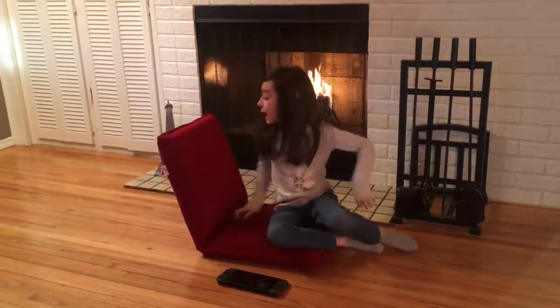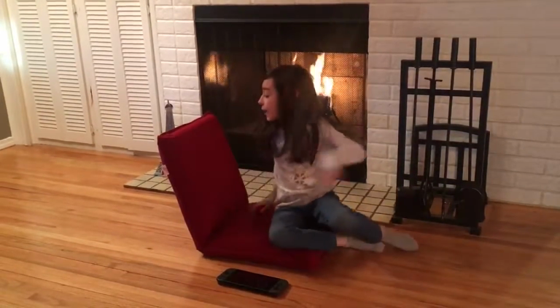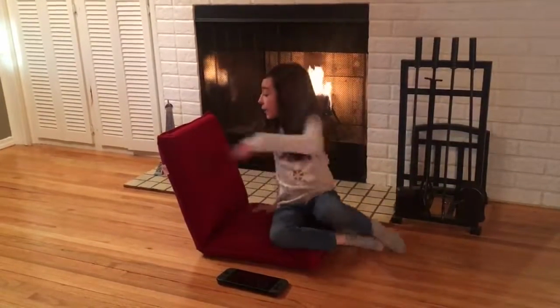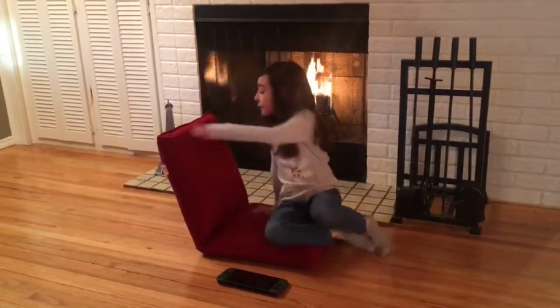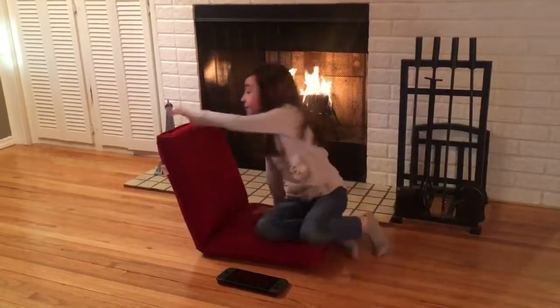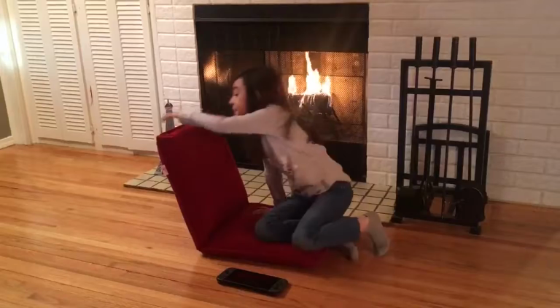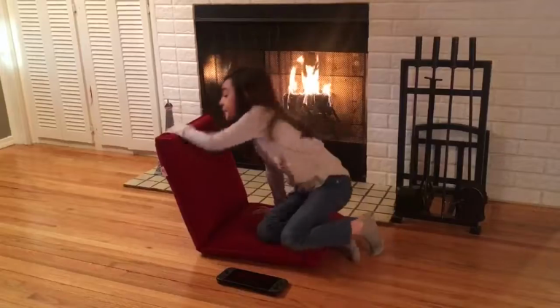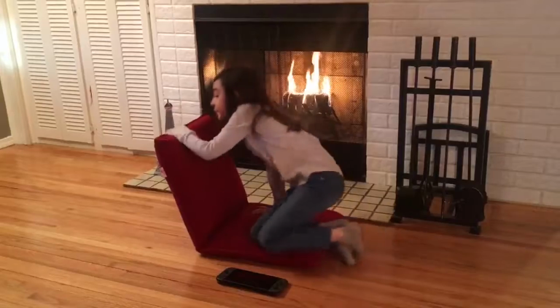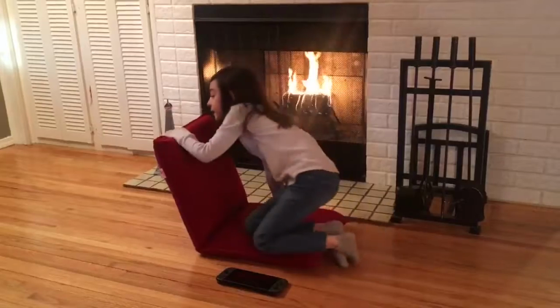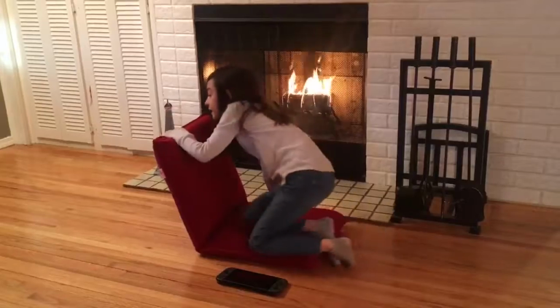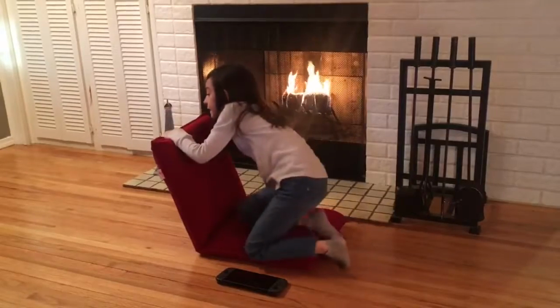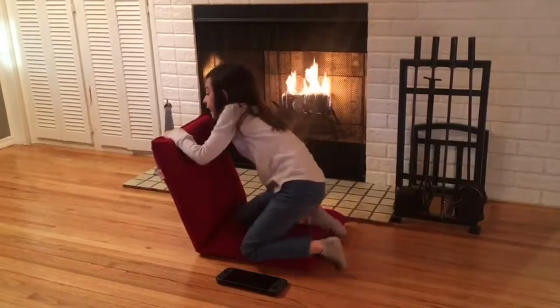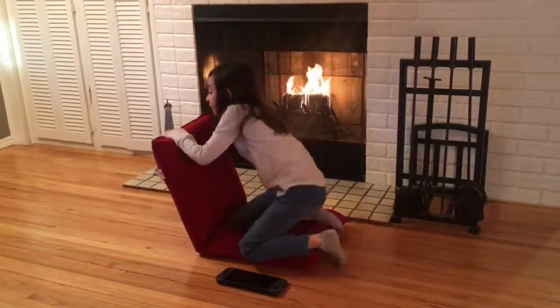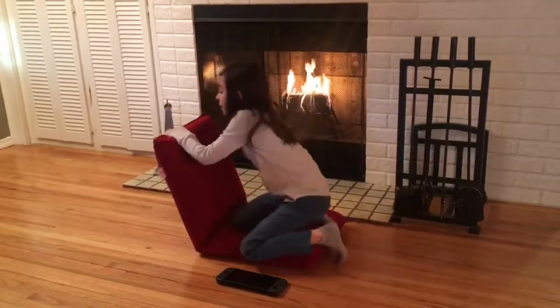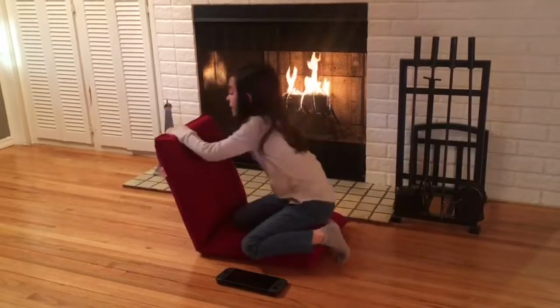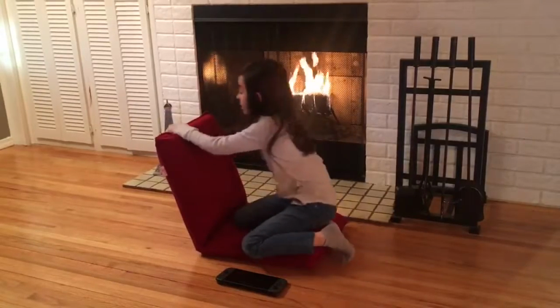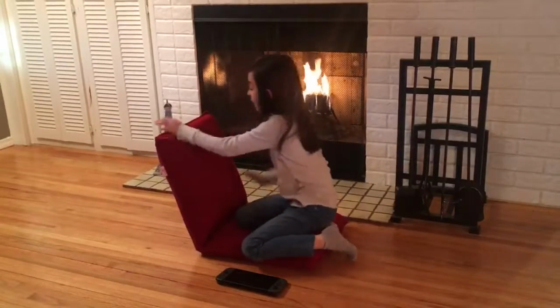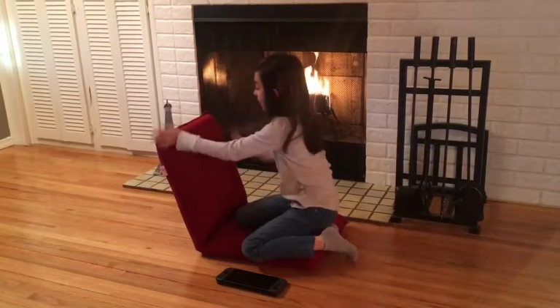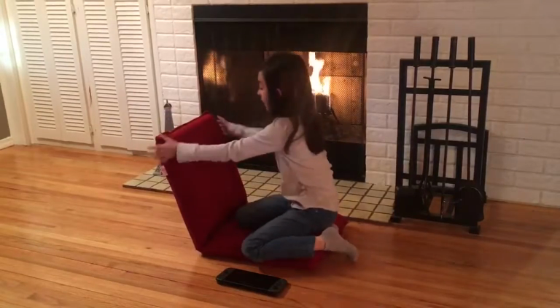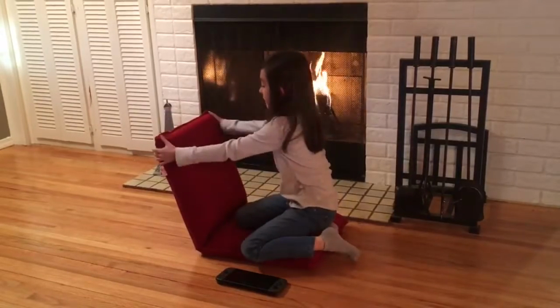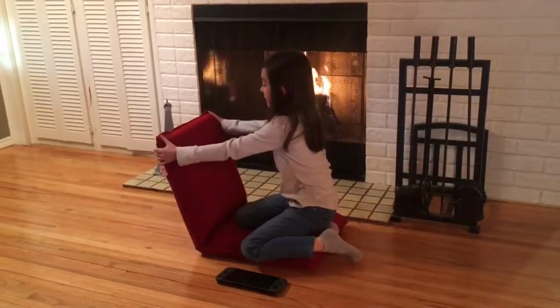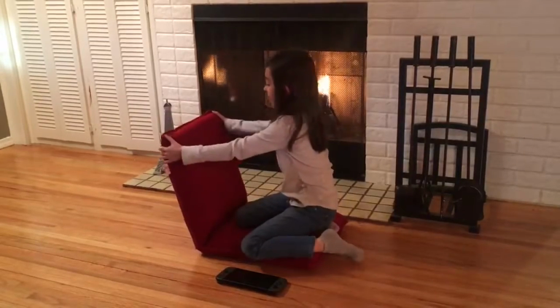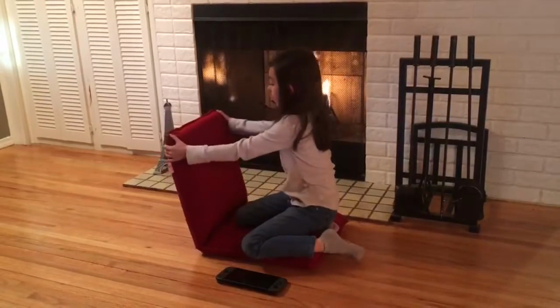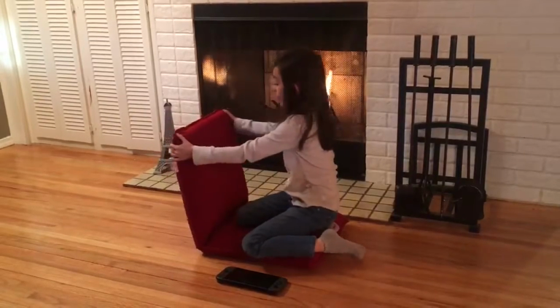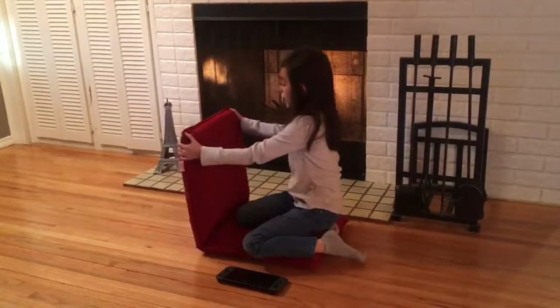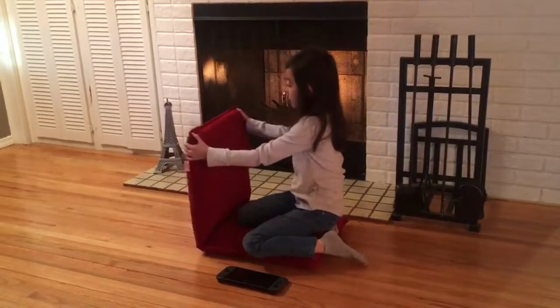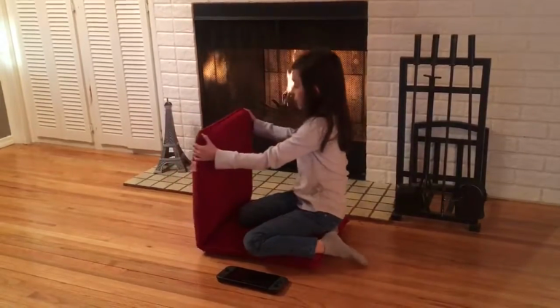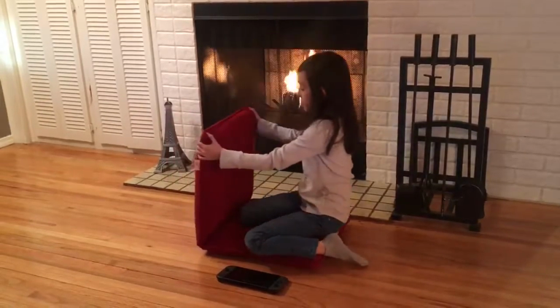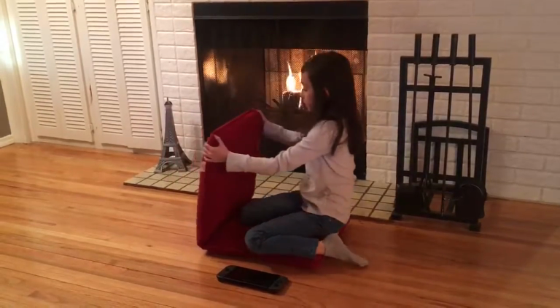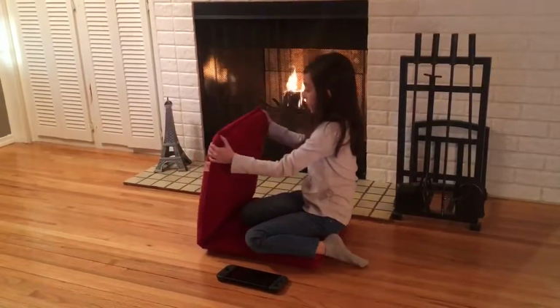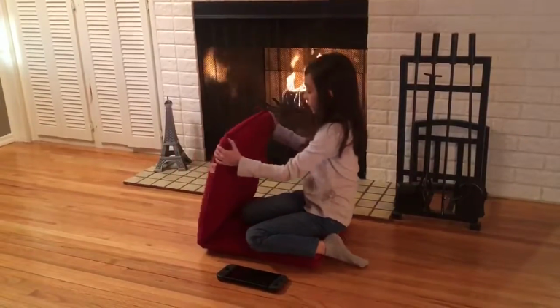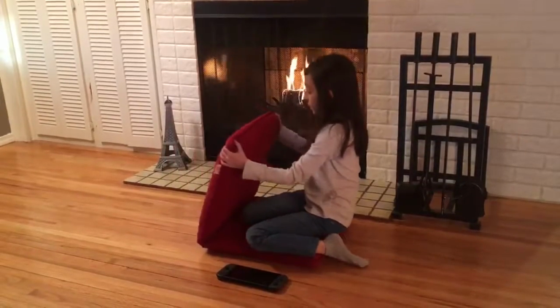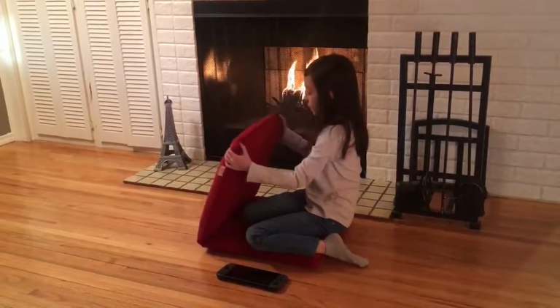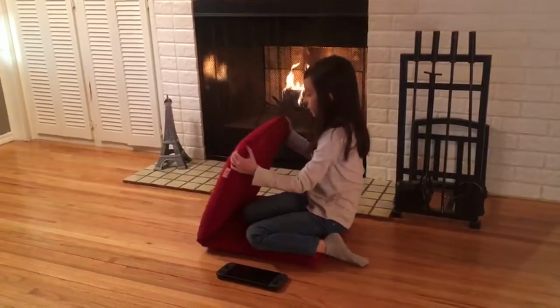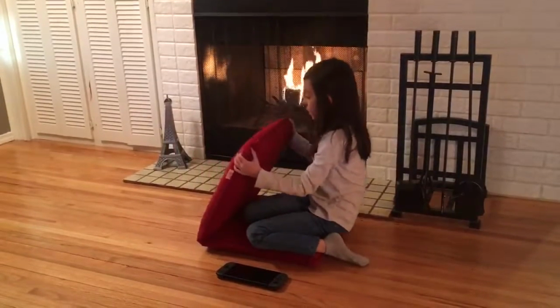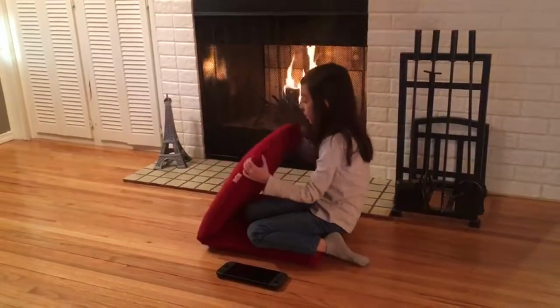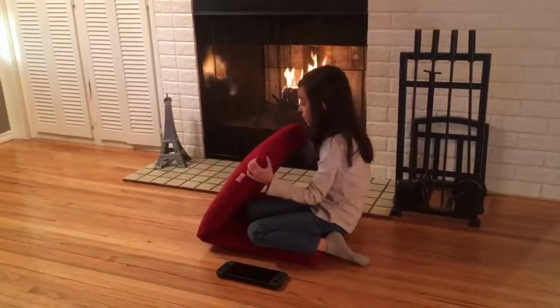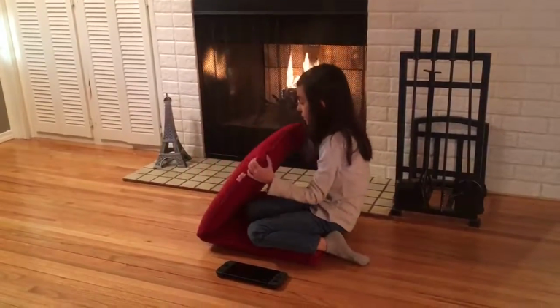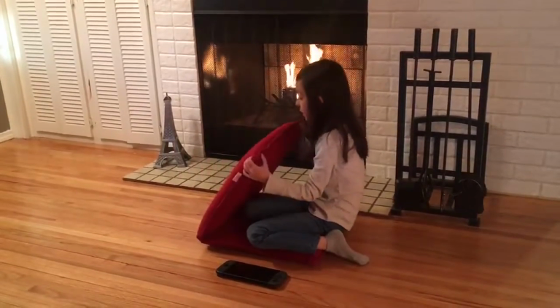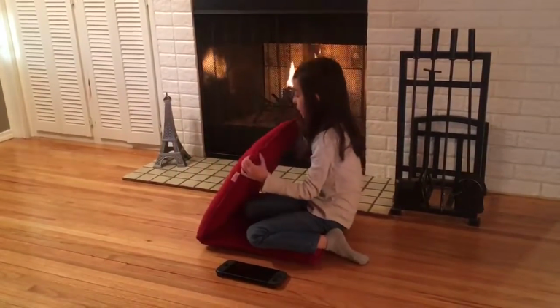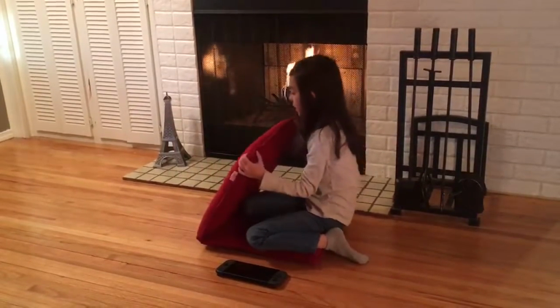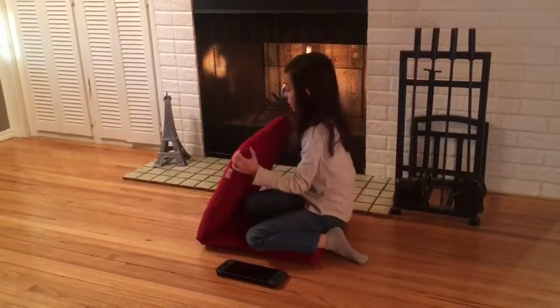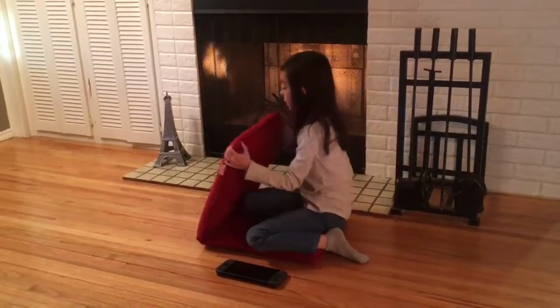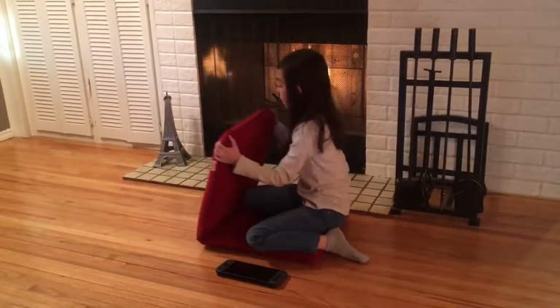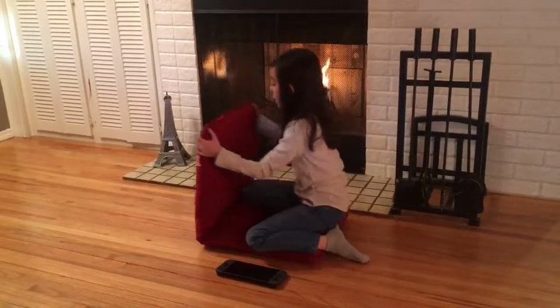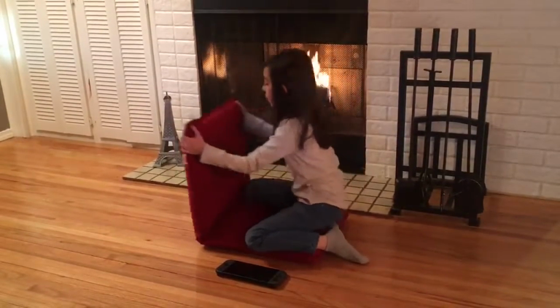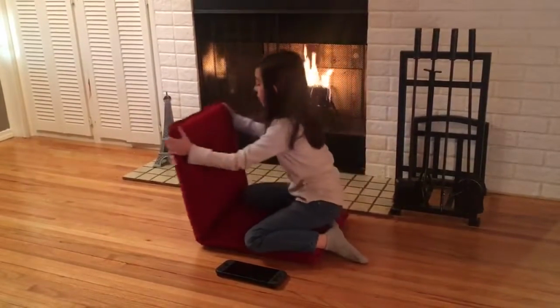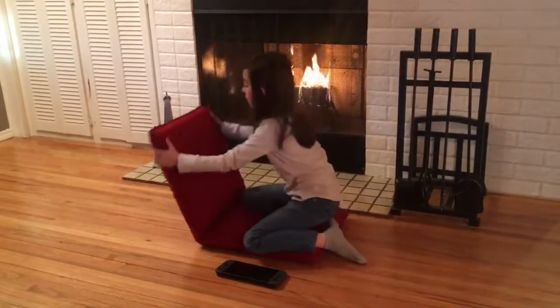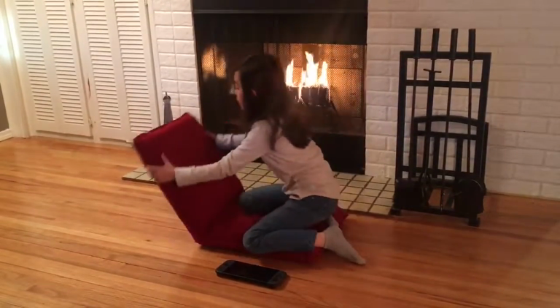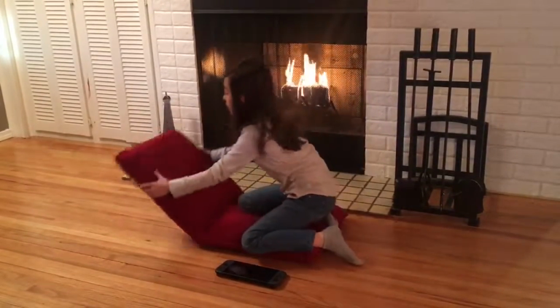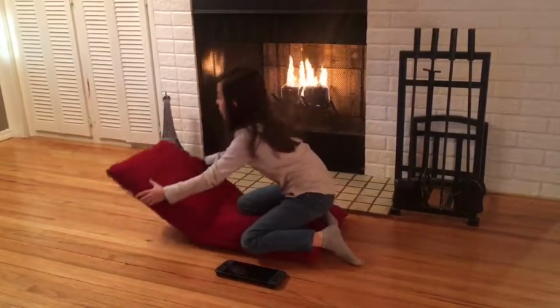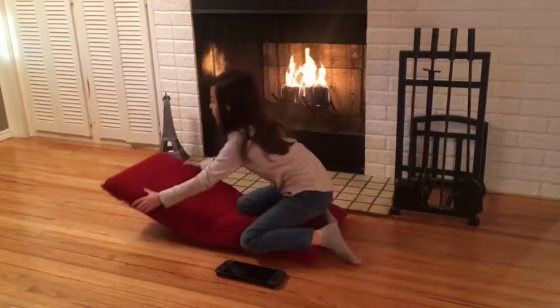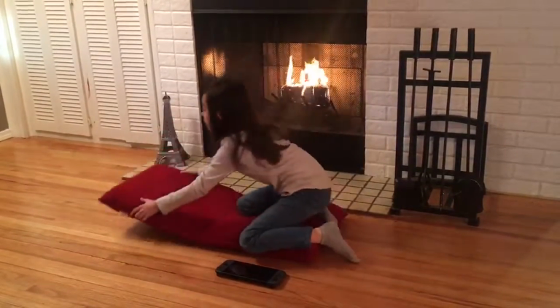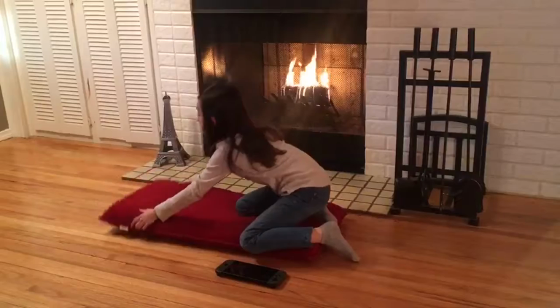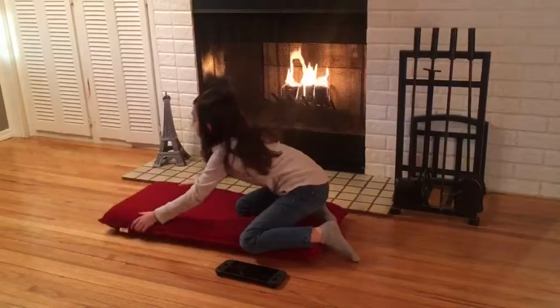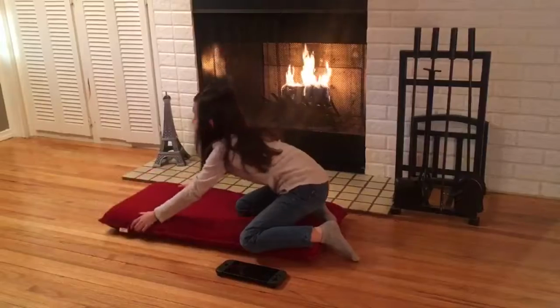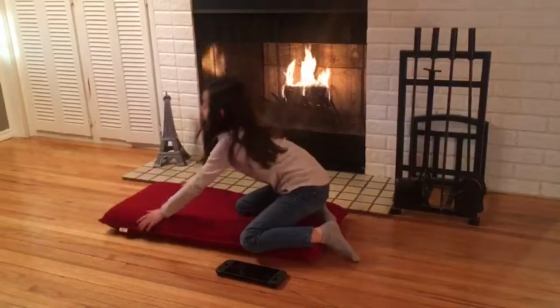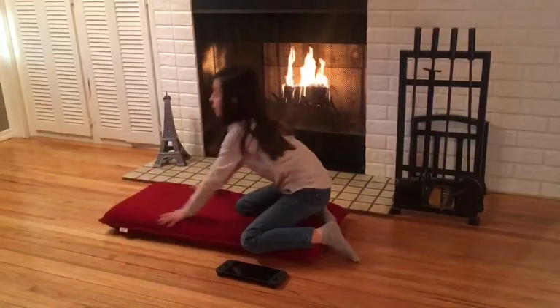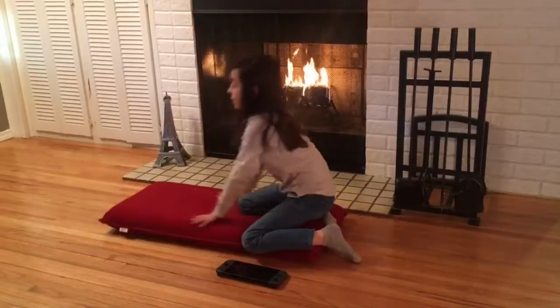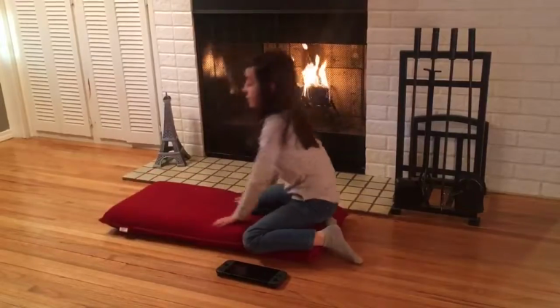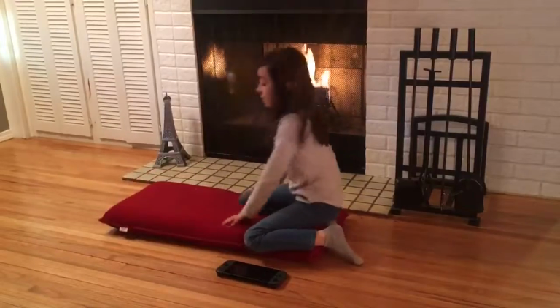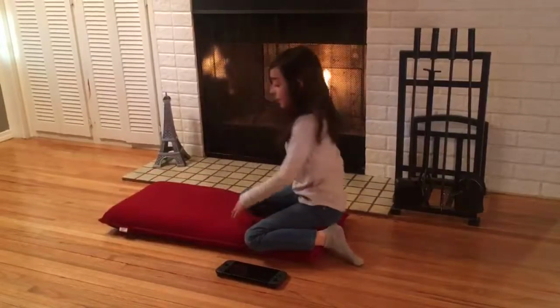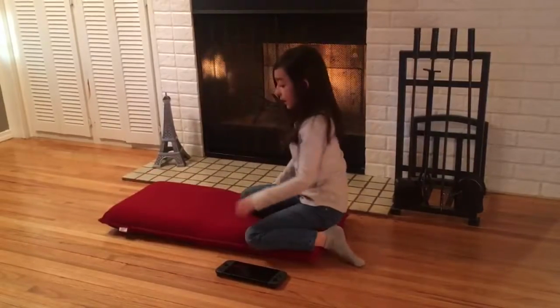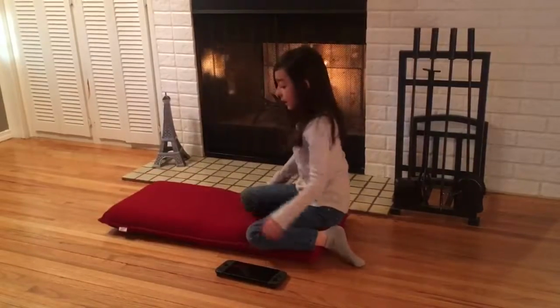Now, to put it down, it's very easy — you just put it close to you and put it back gently.